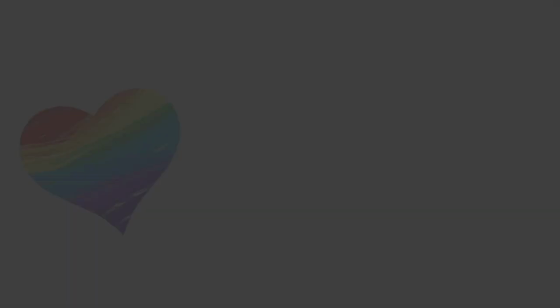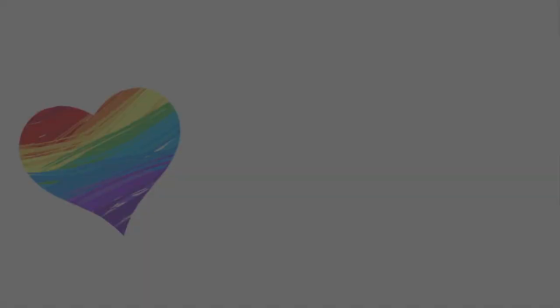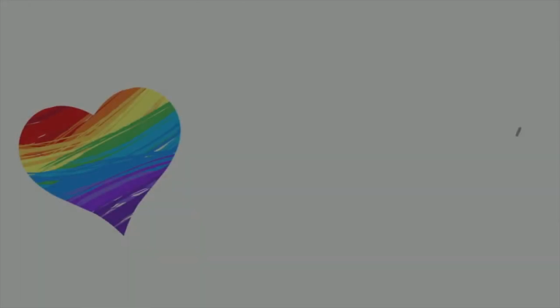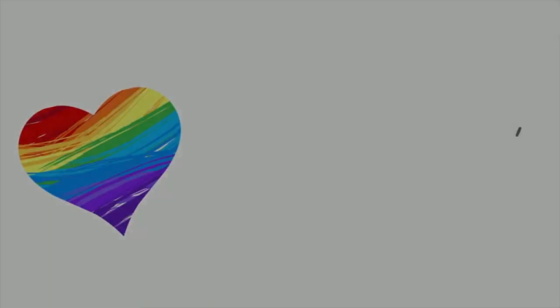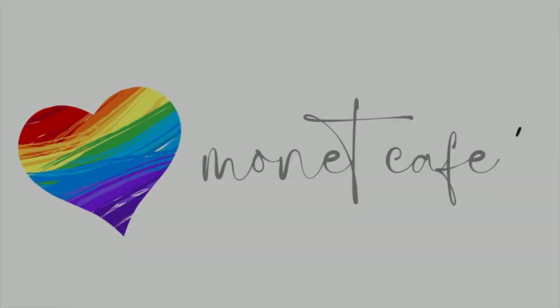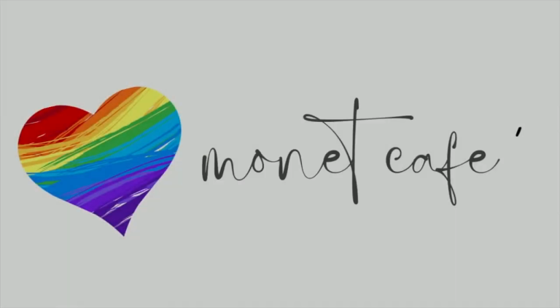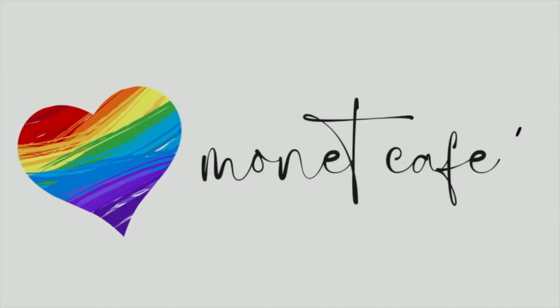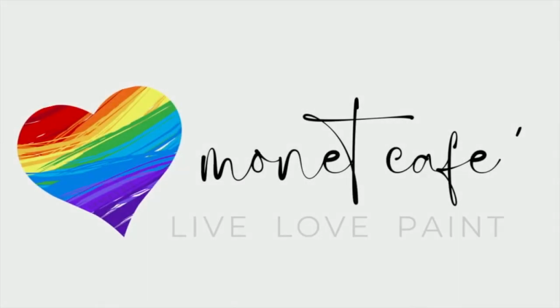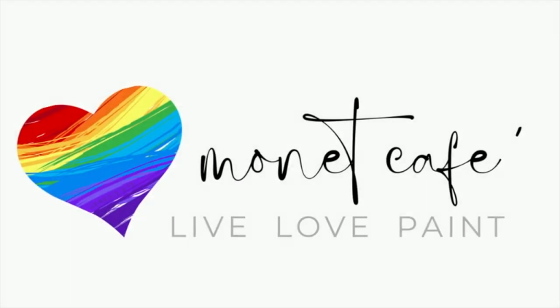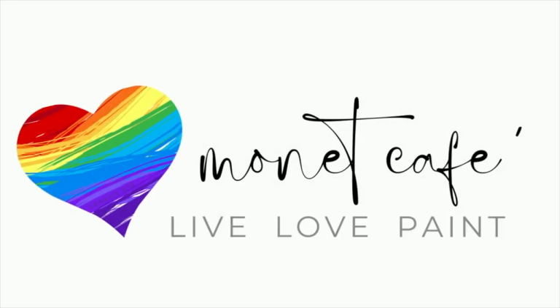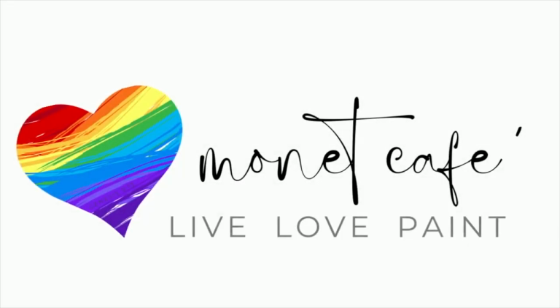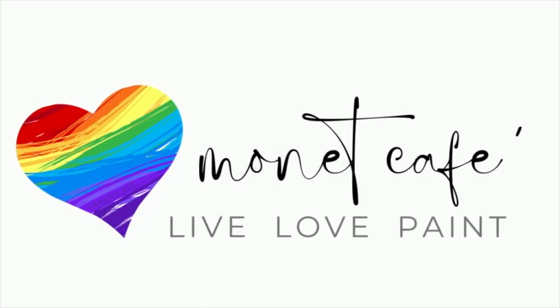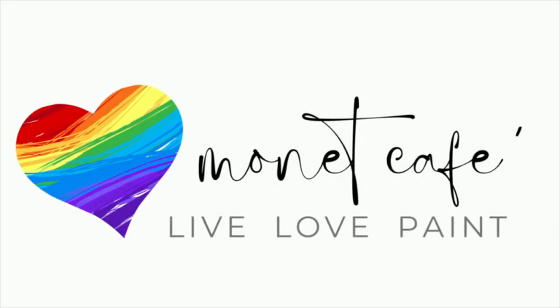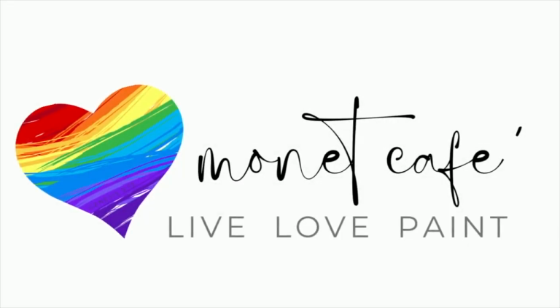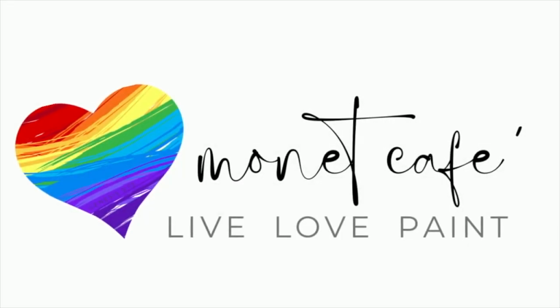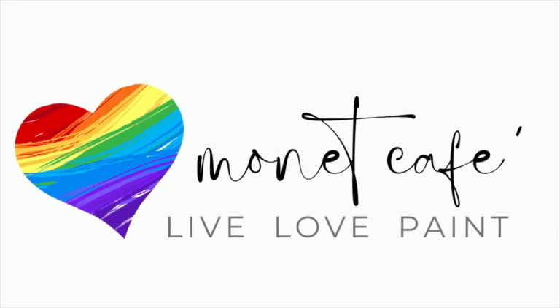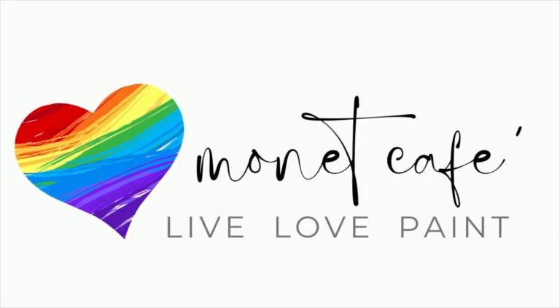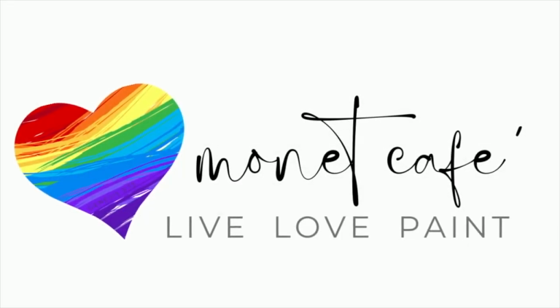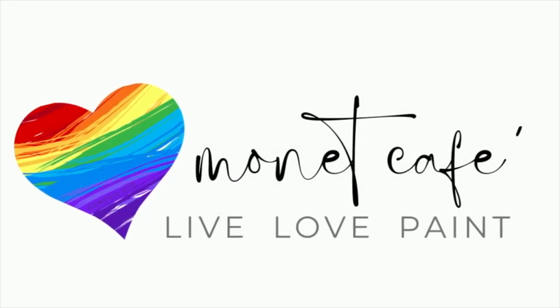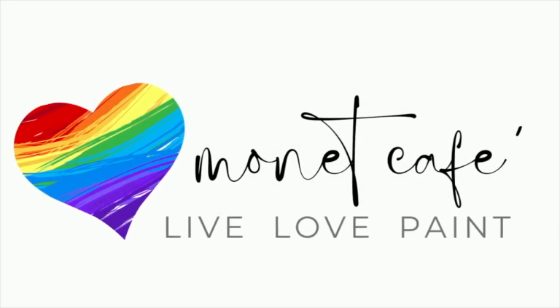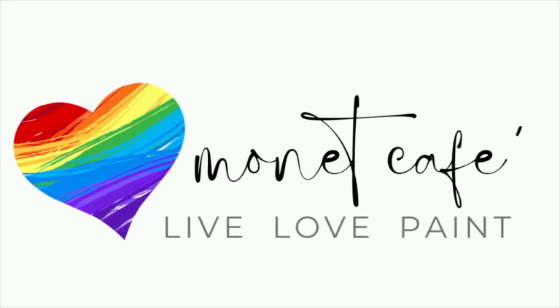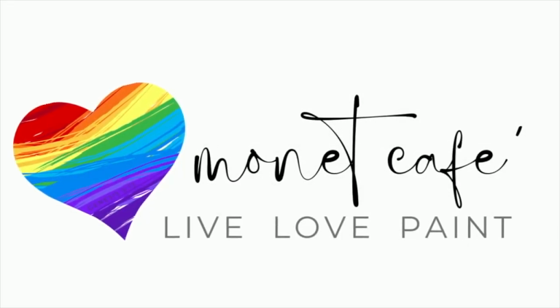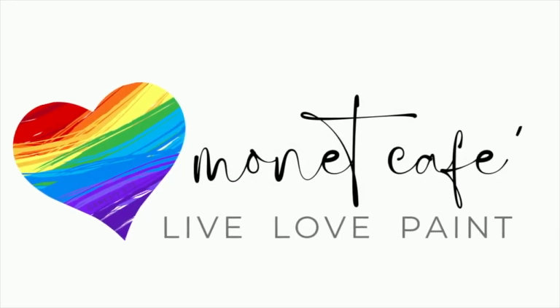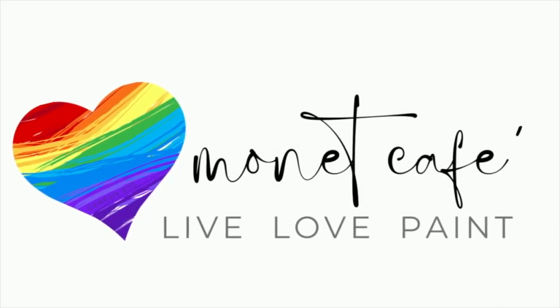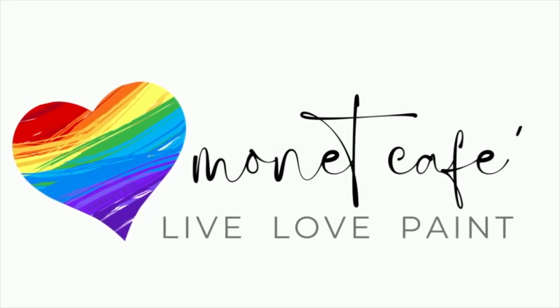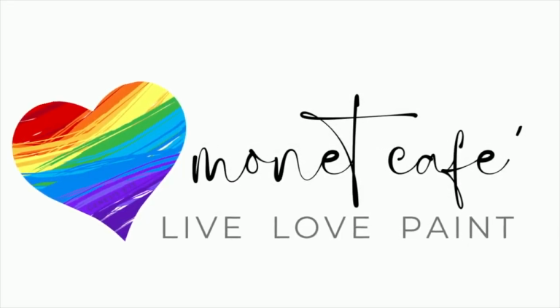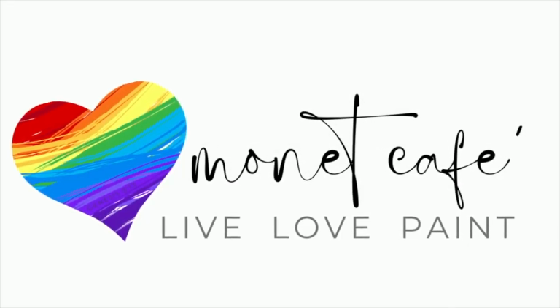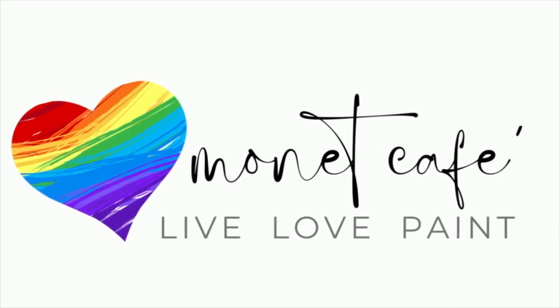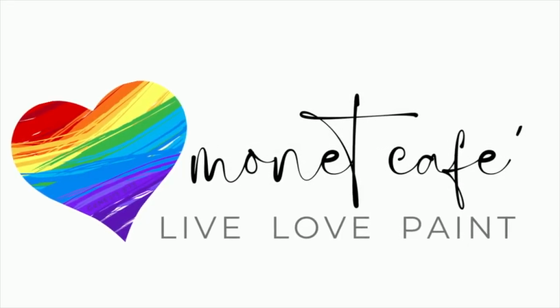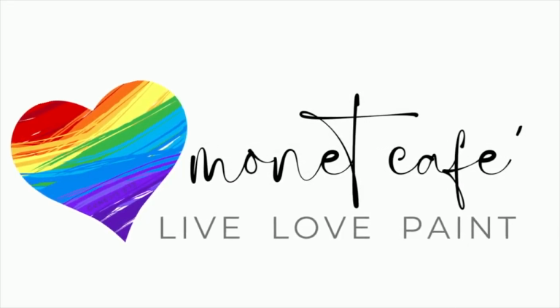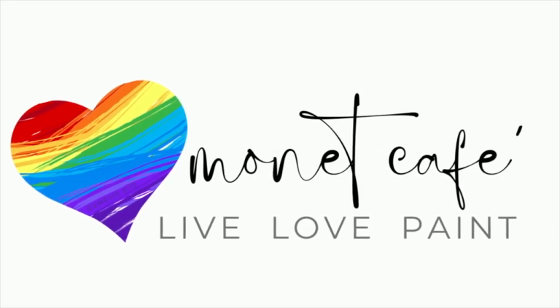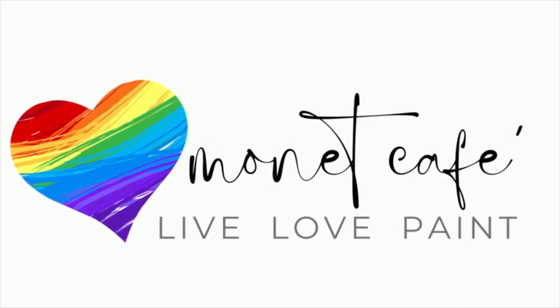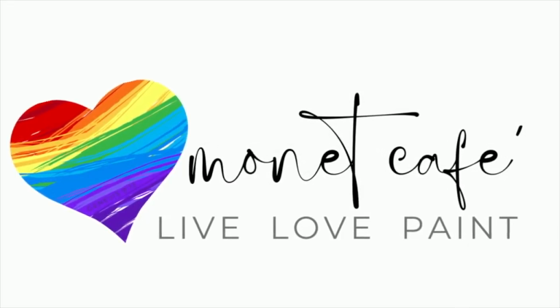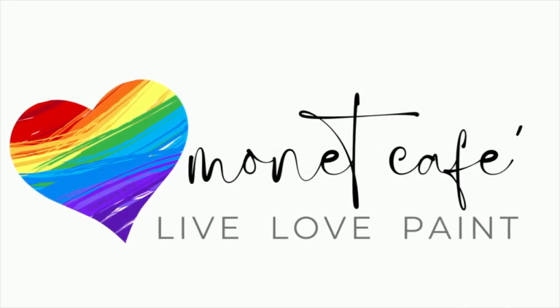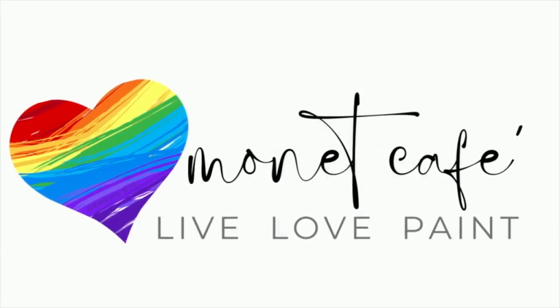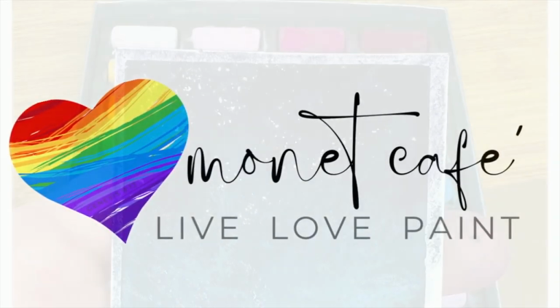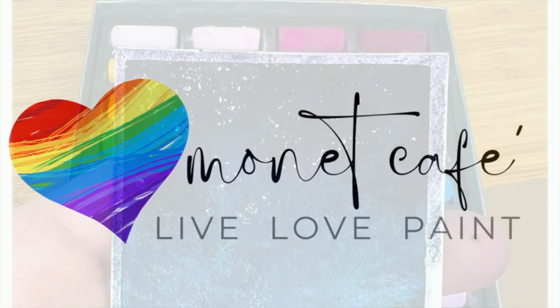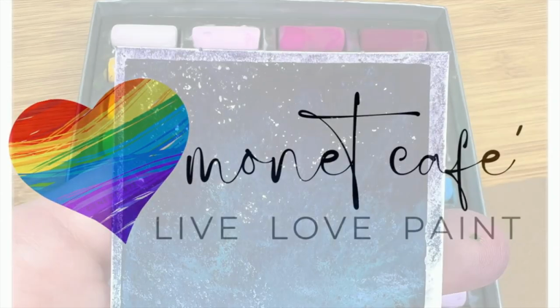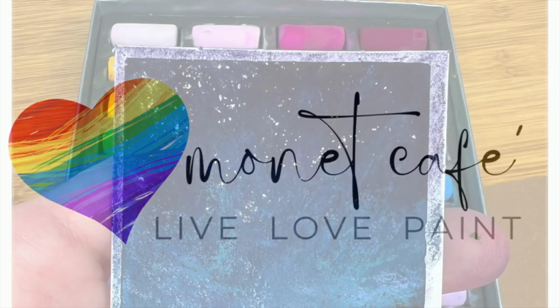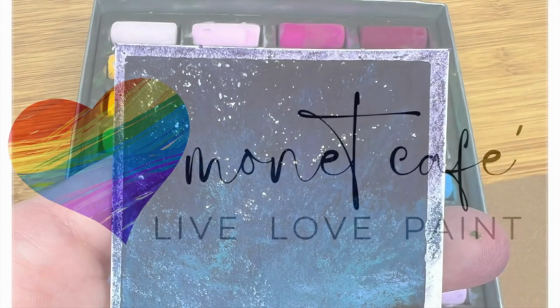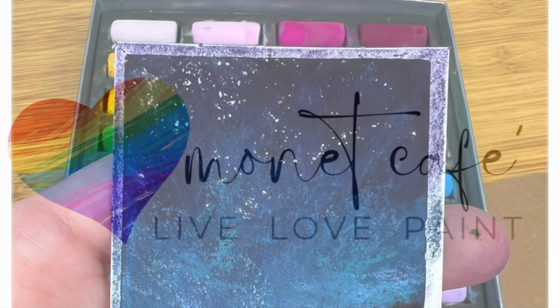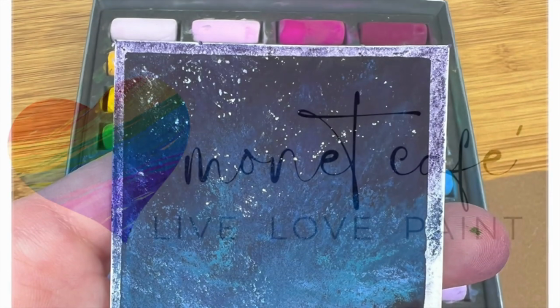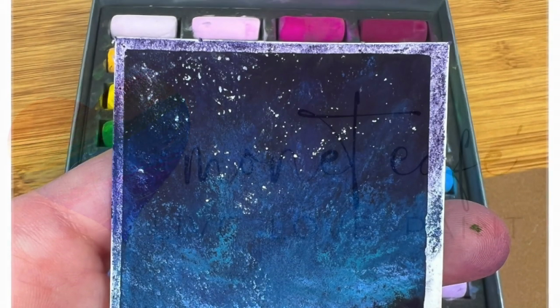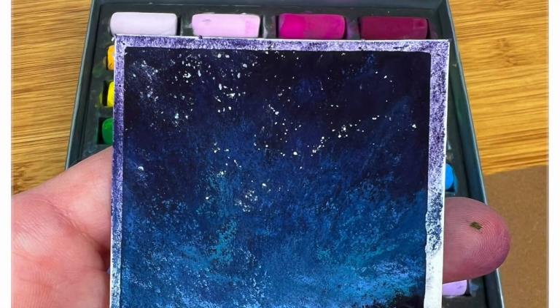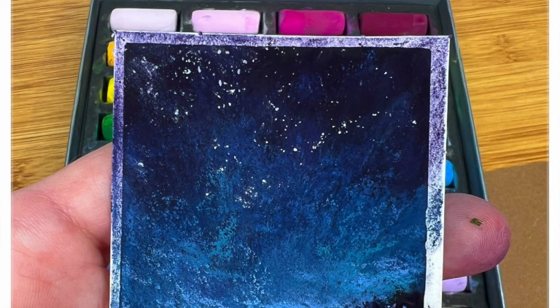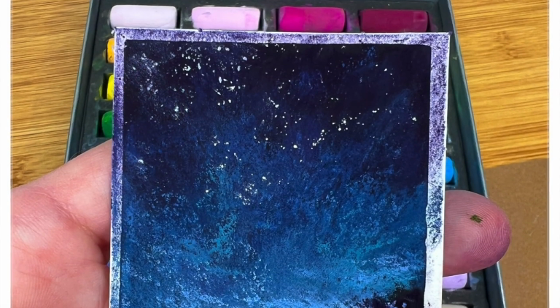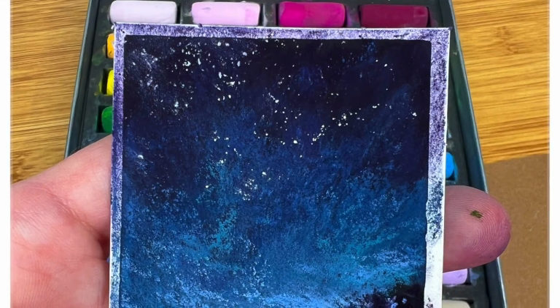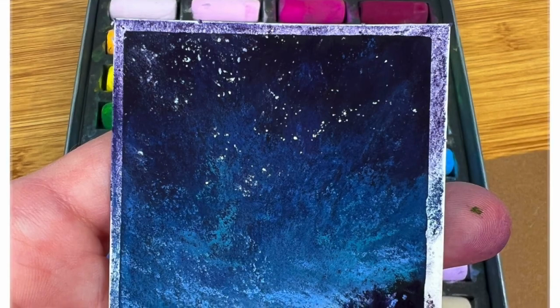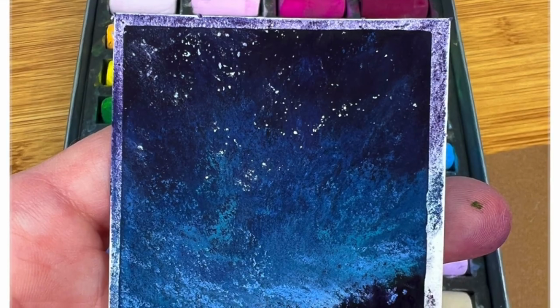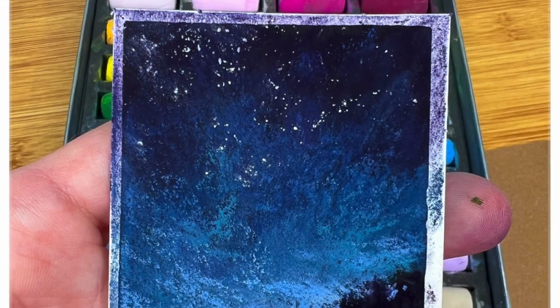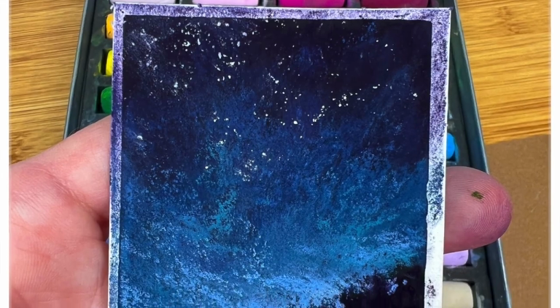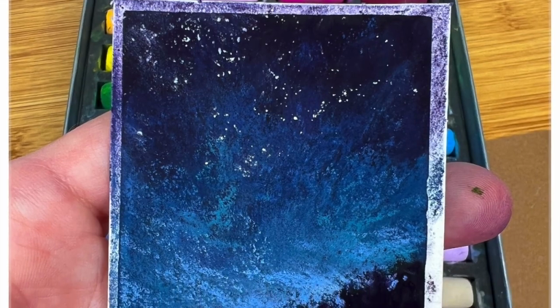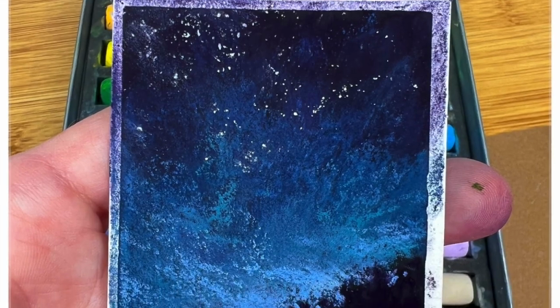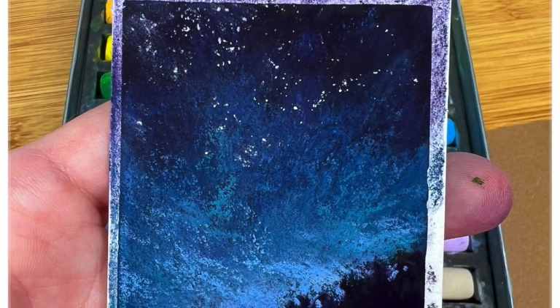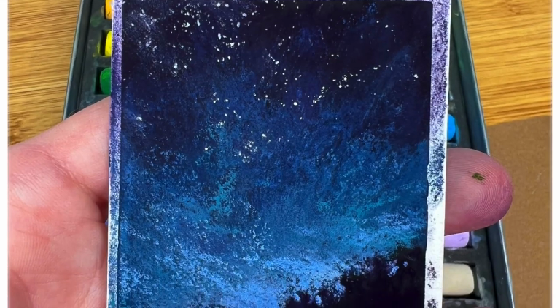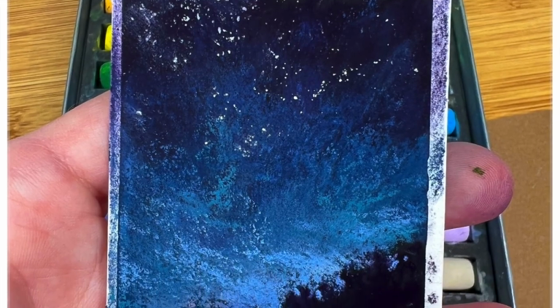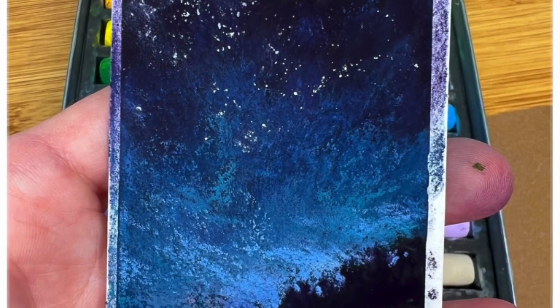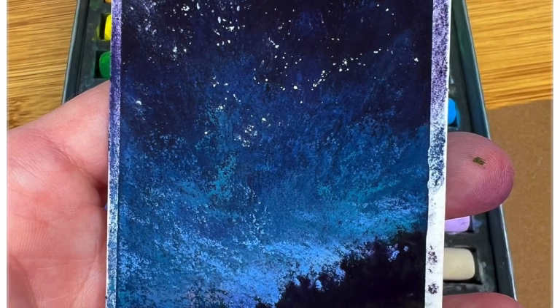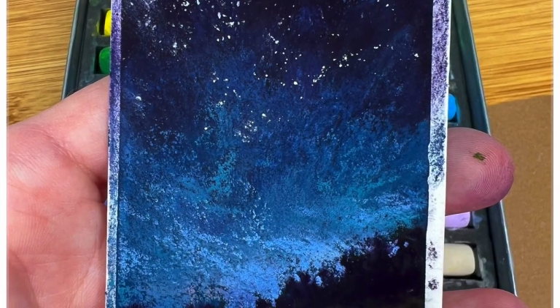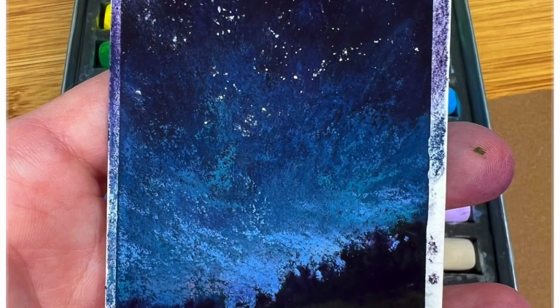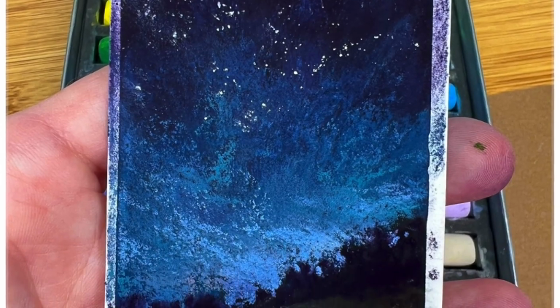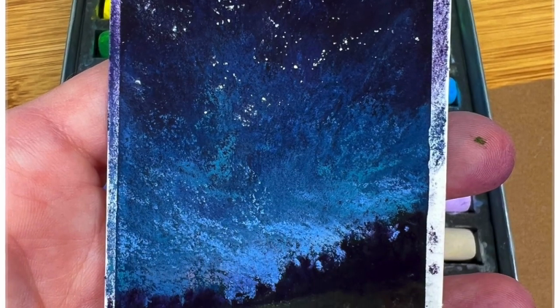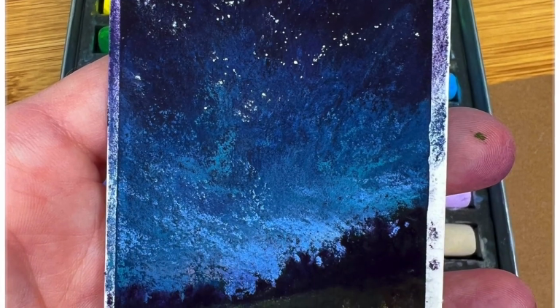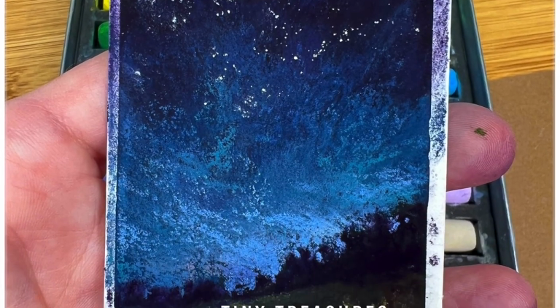Welcome to Monet Cafe. I'm artist Susan Jenkins, happy to bring you another free tutorial here on my YouTube channel.